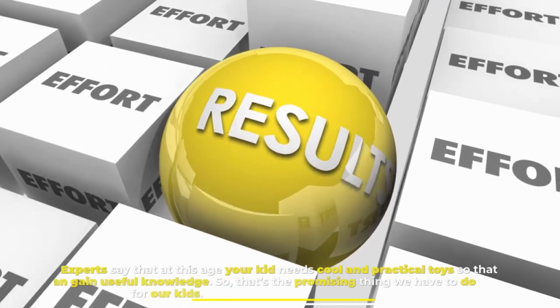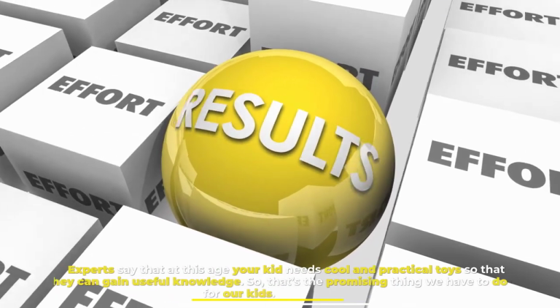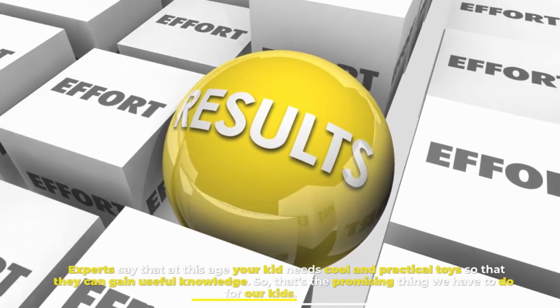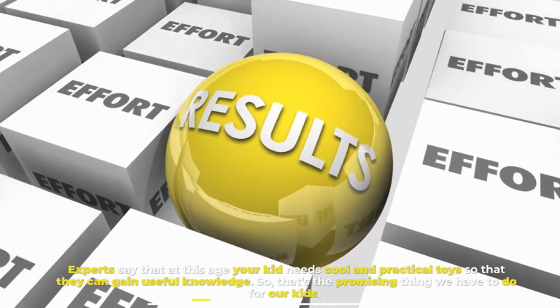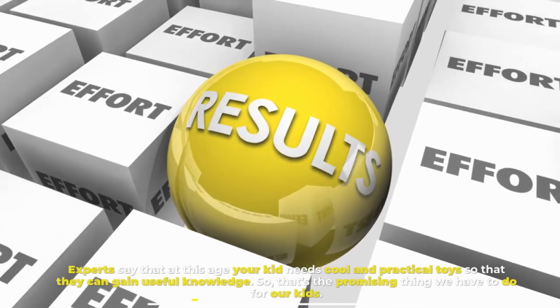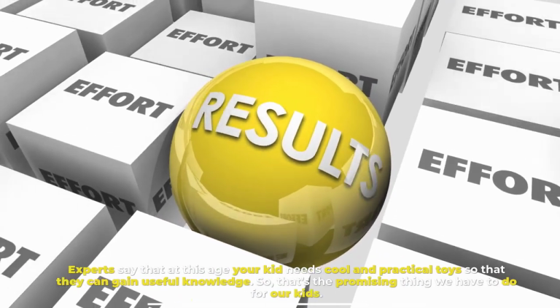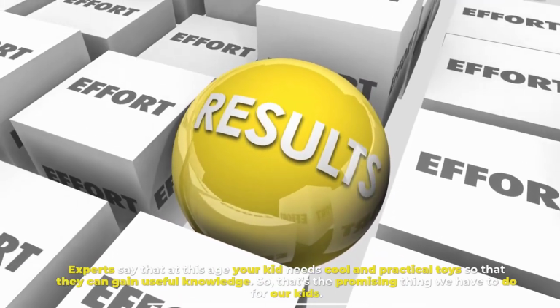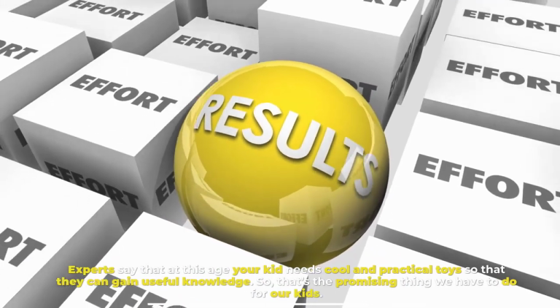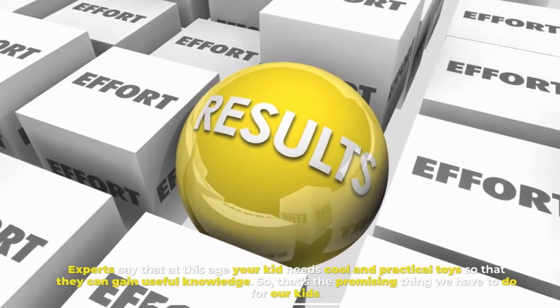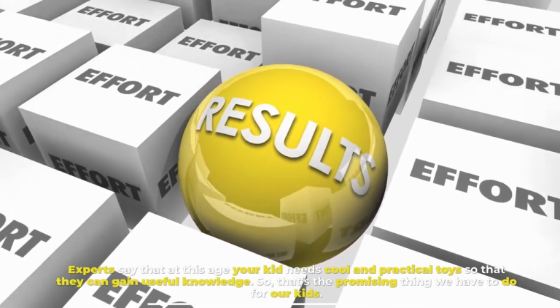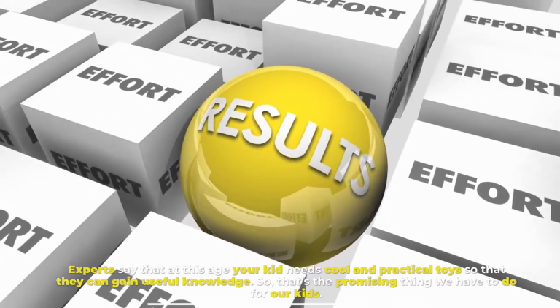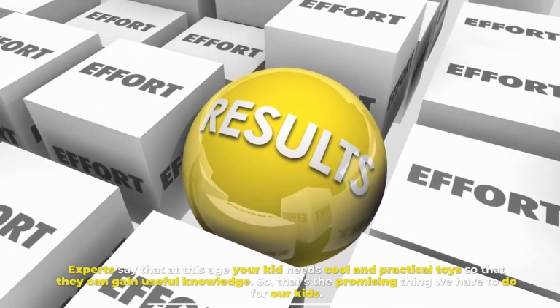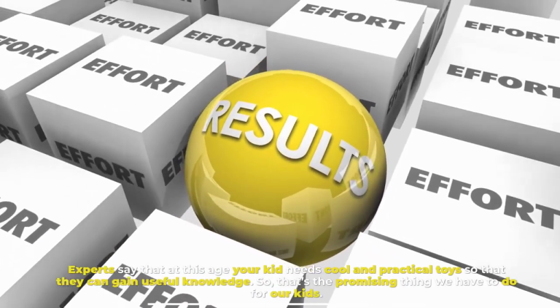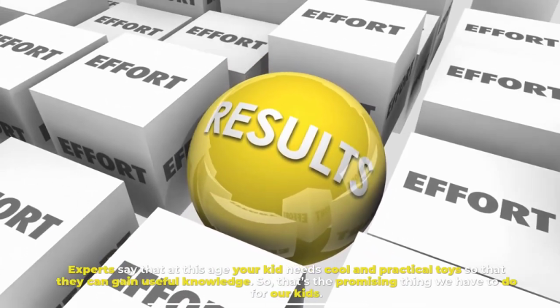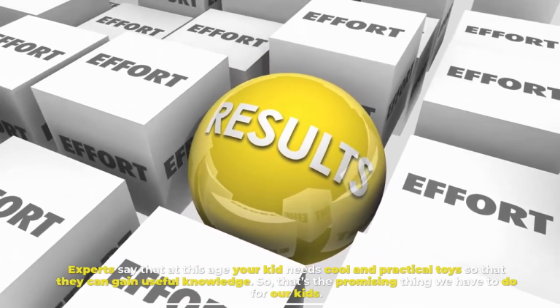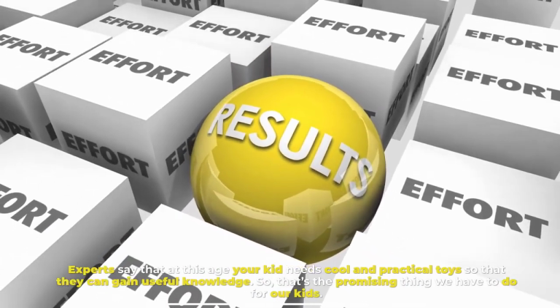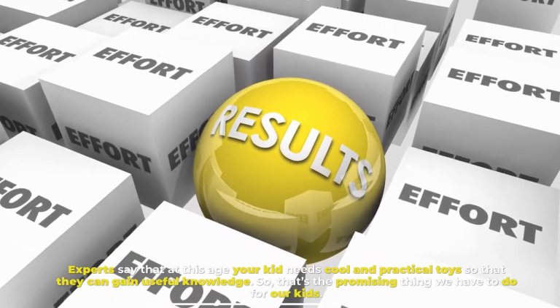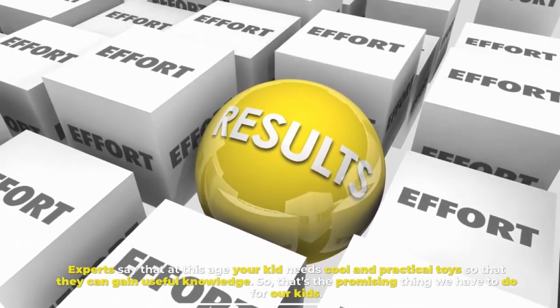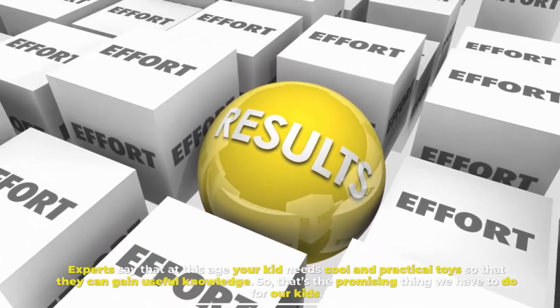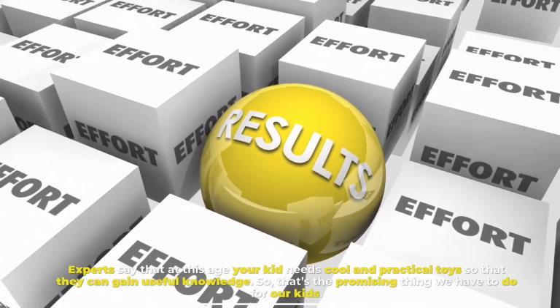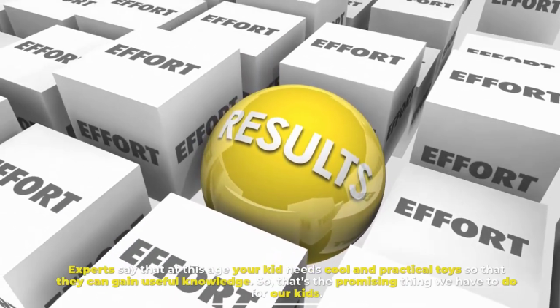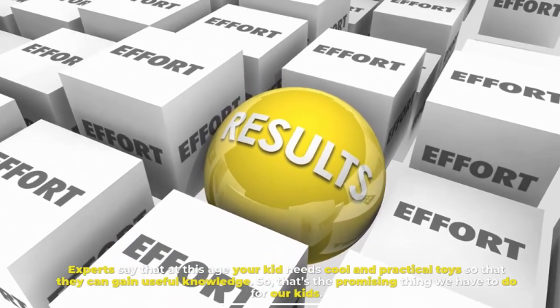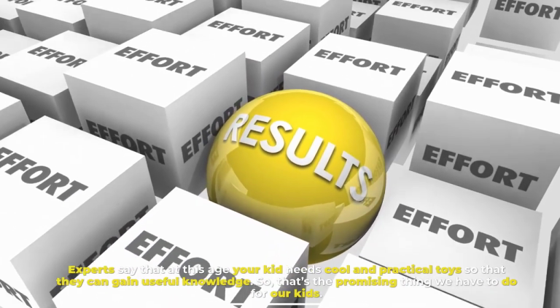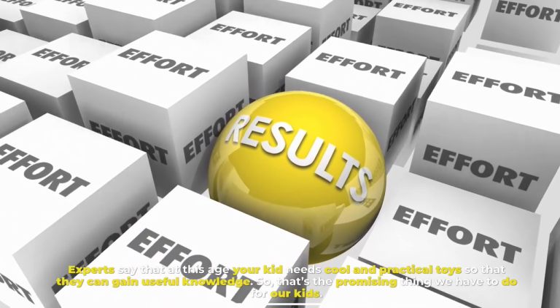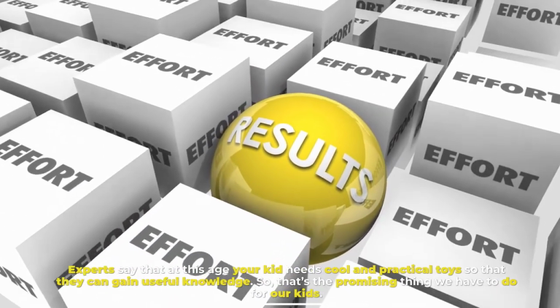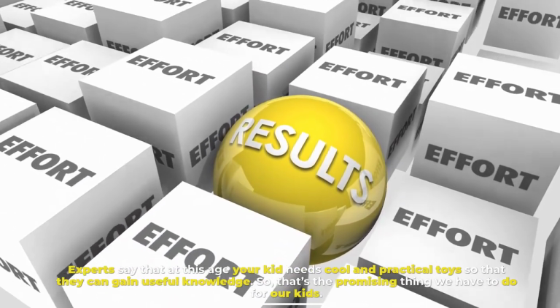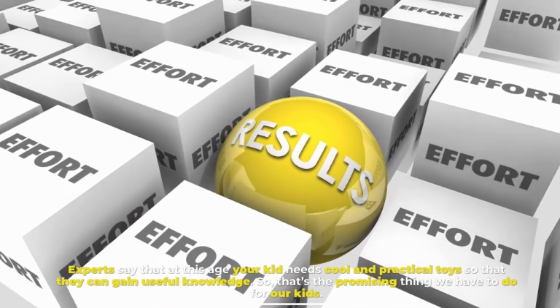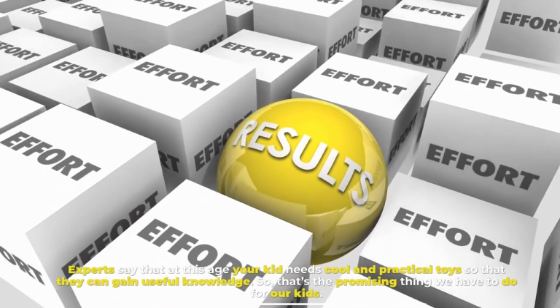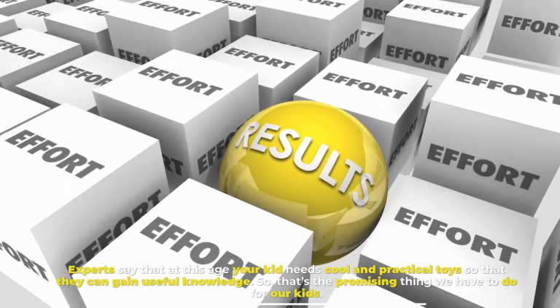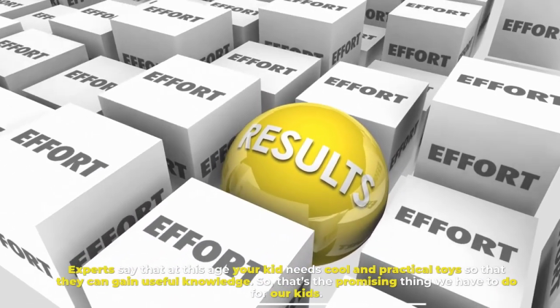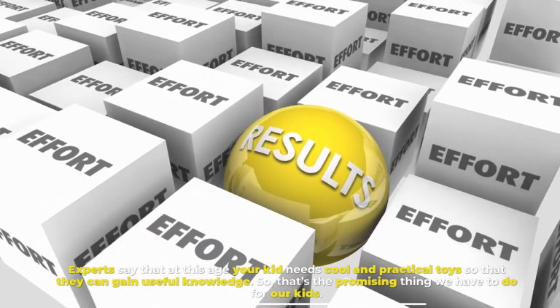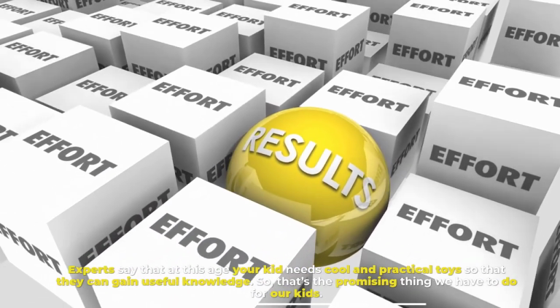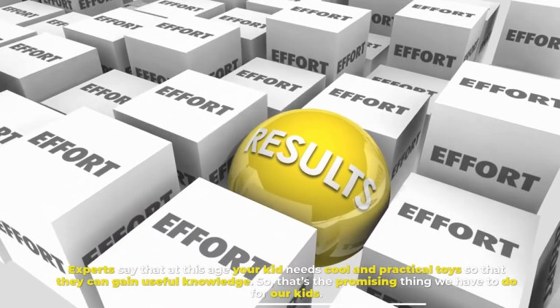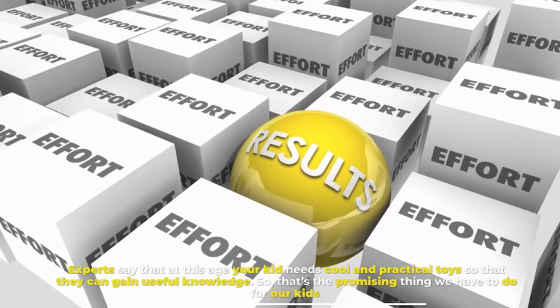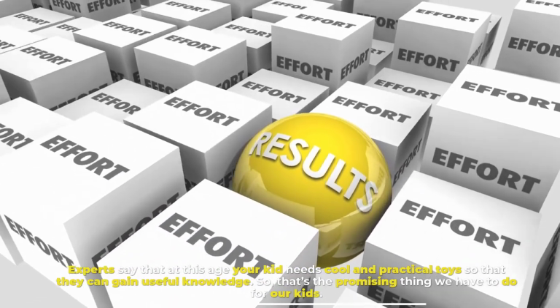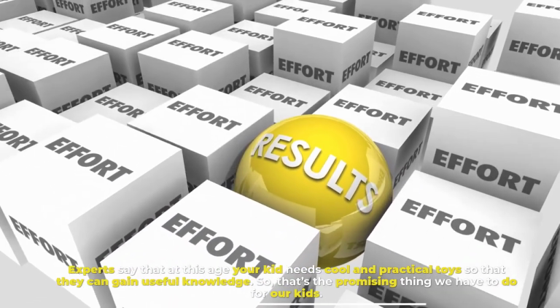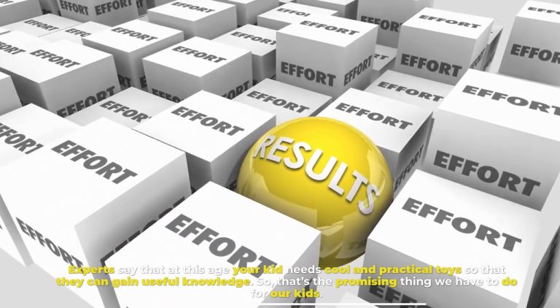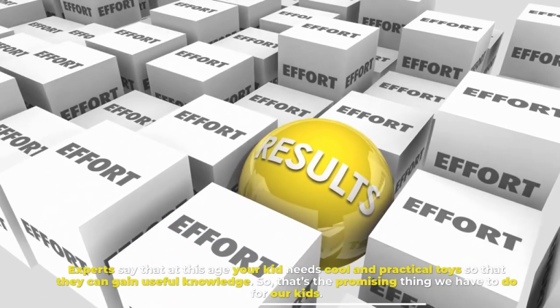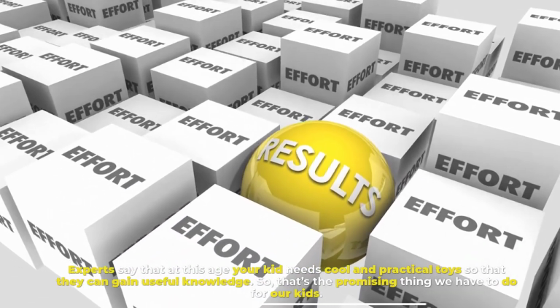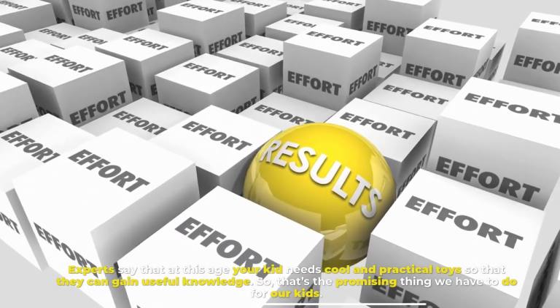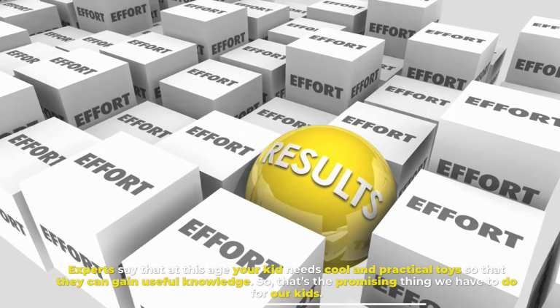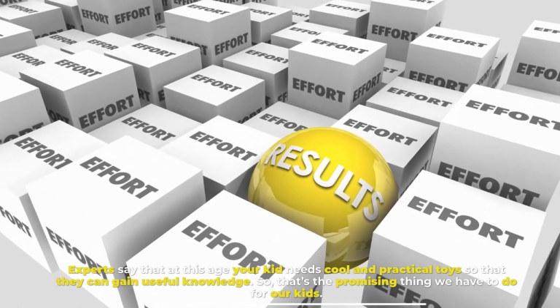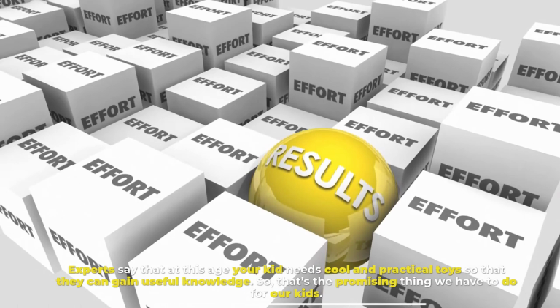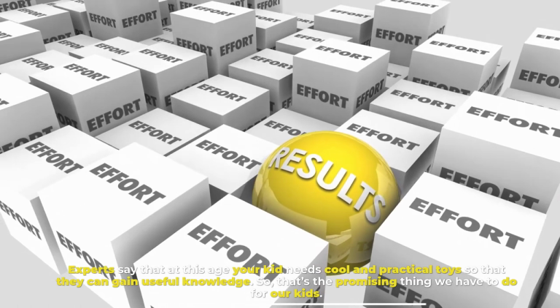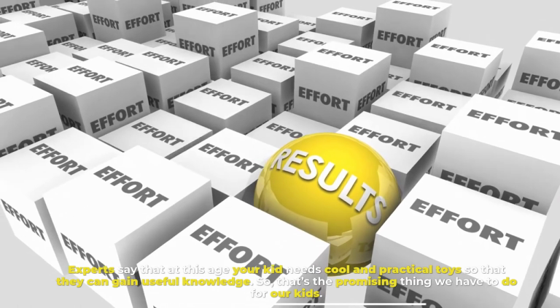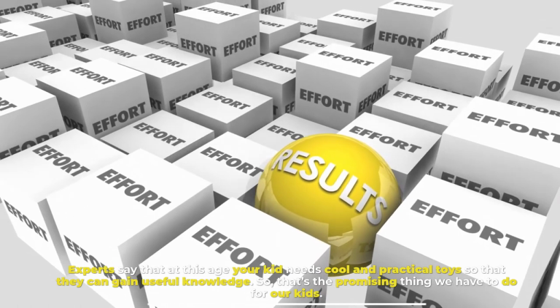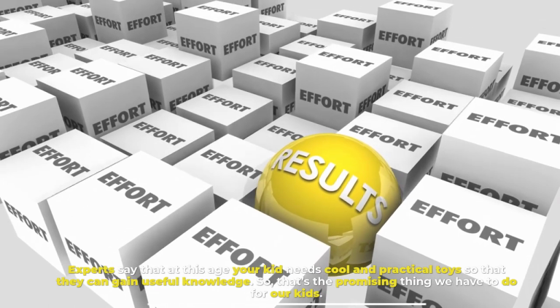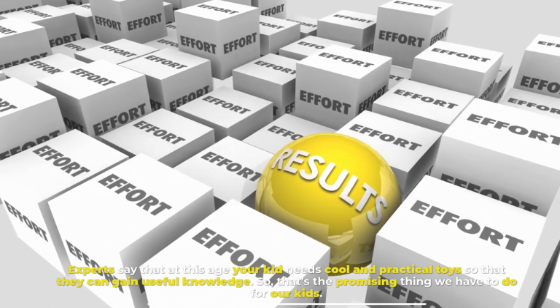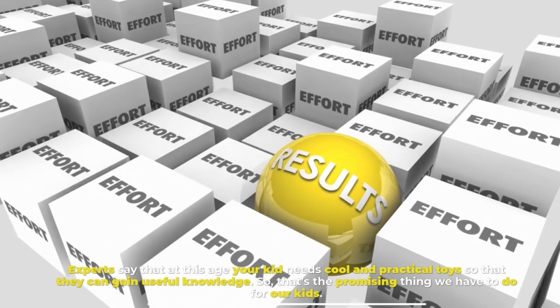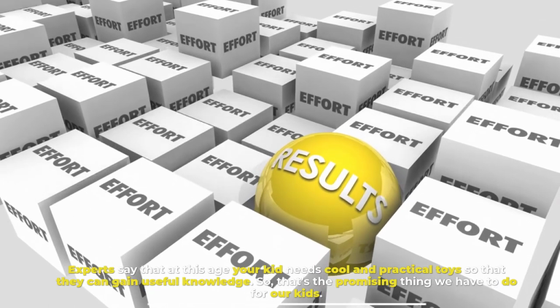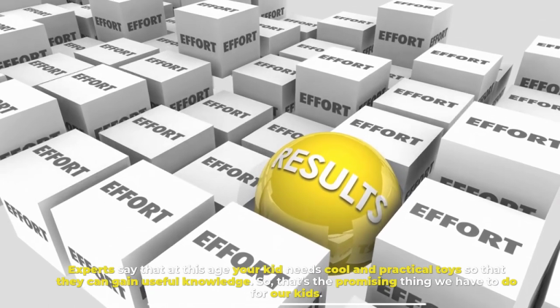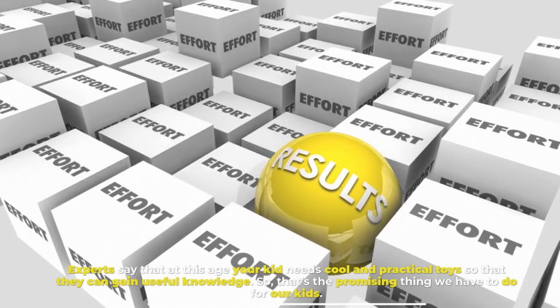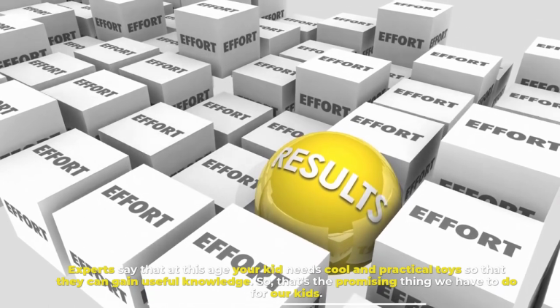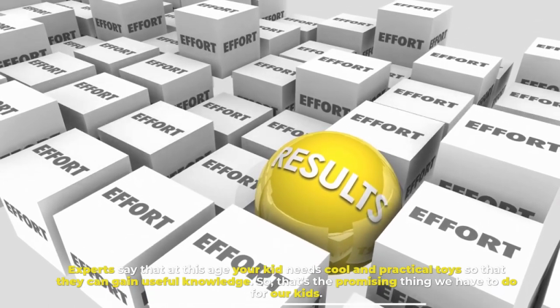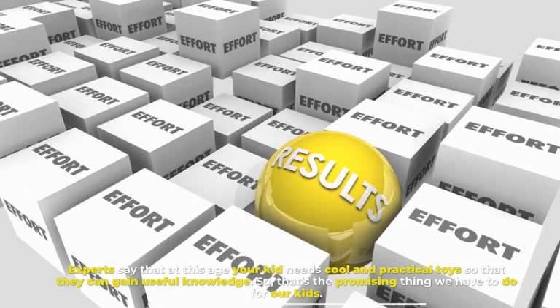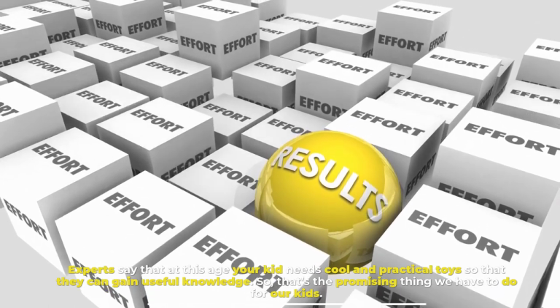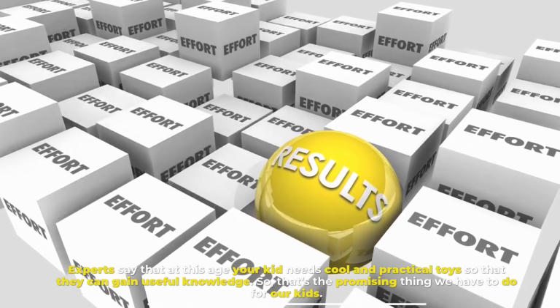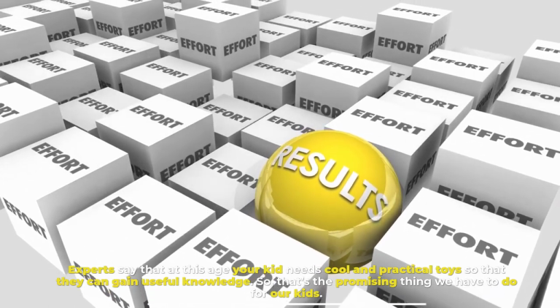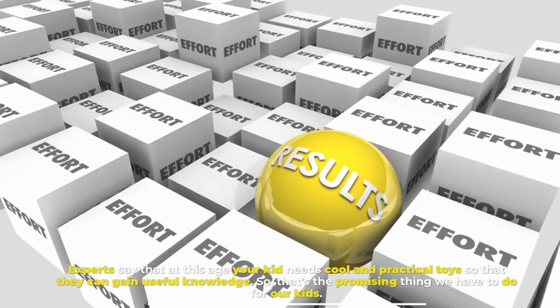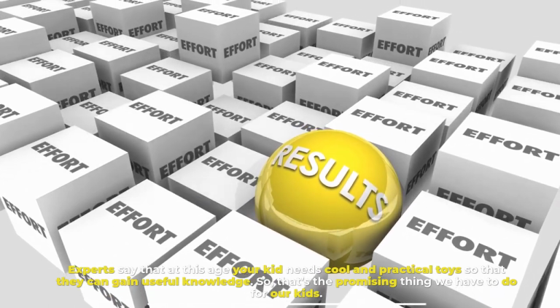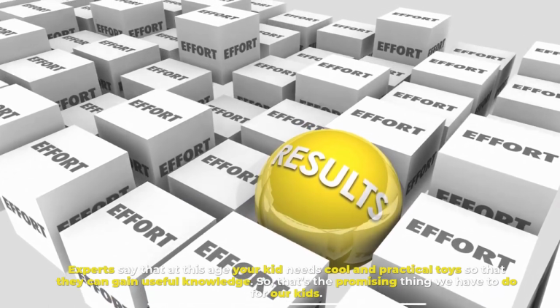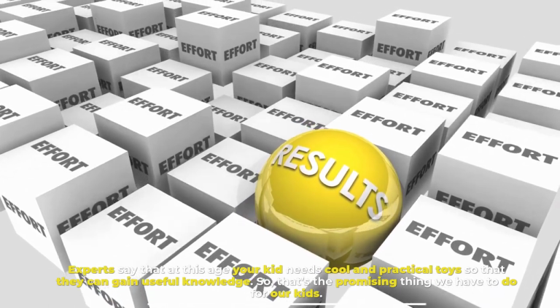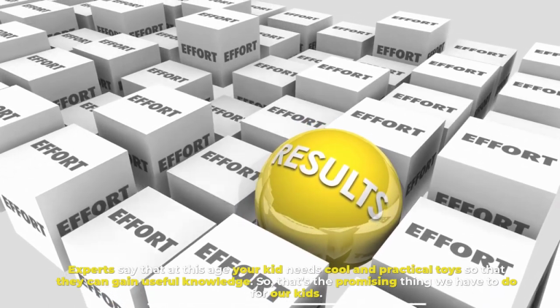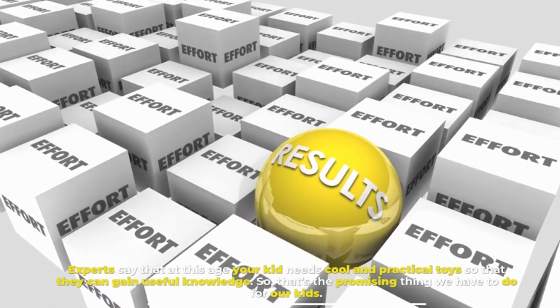Experts say that at this age, your kid needs cool and practical toys so that they can gain useful knowledge. That's the most important thing we can do for our kids.